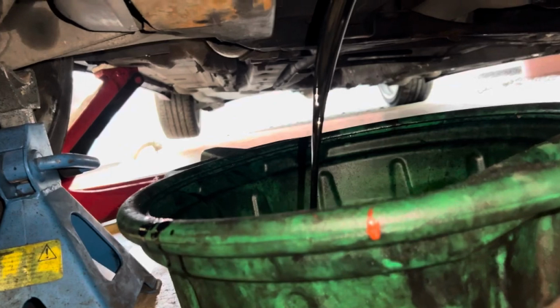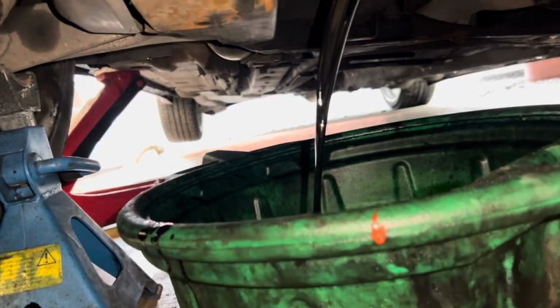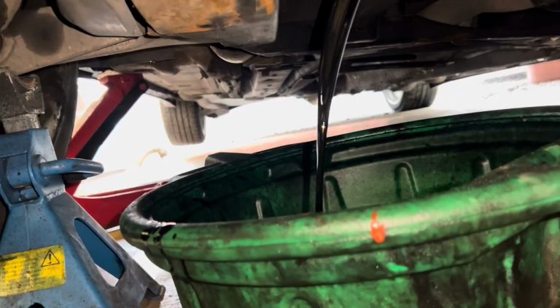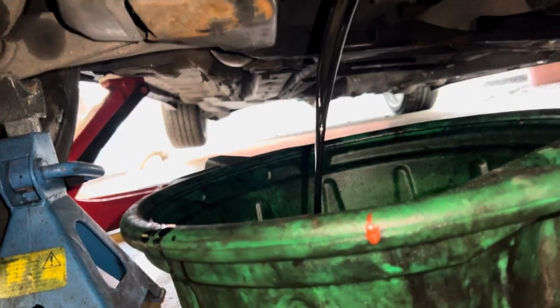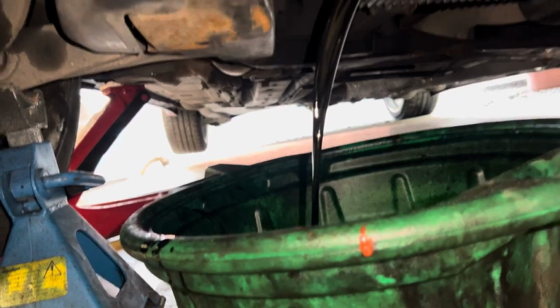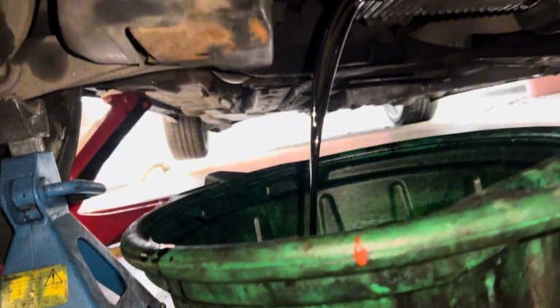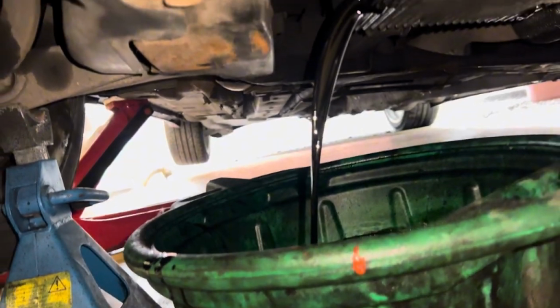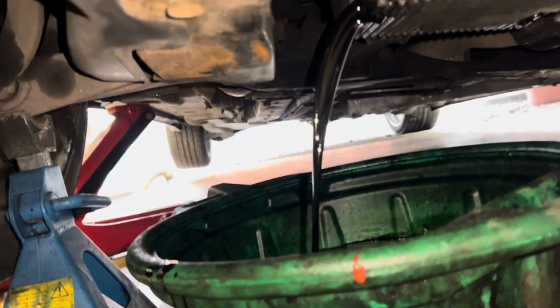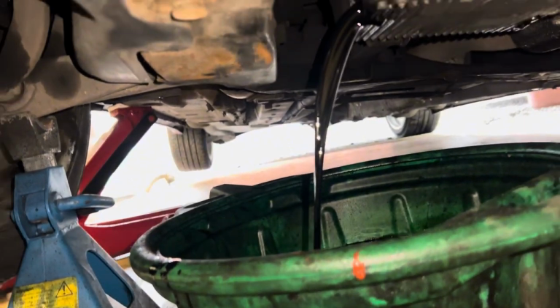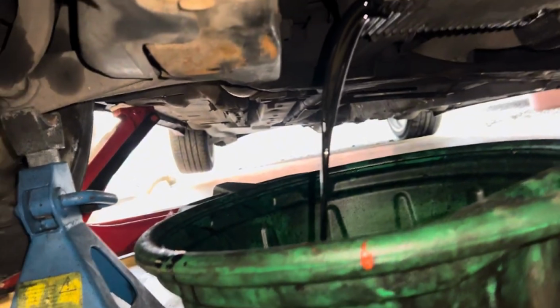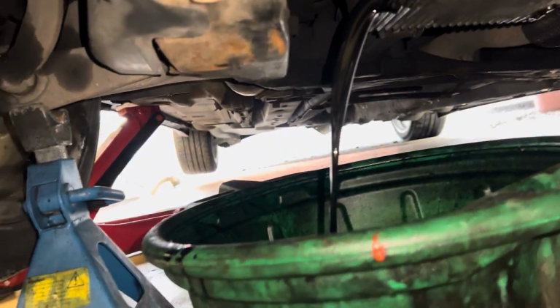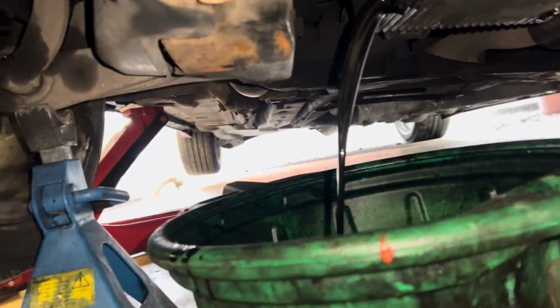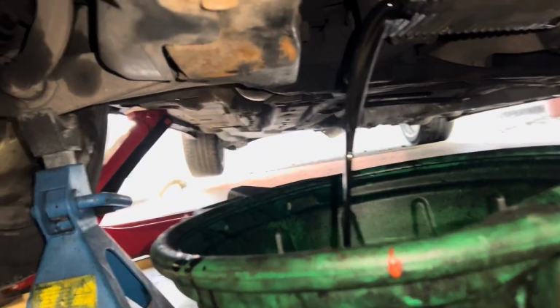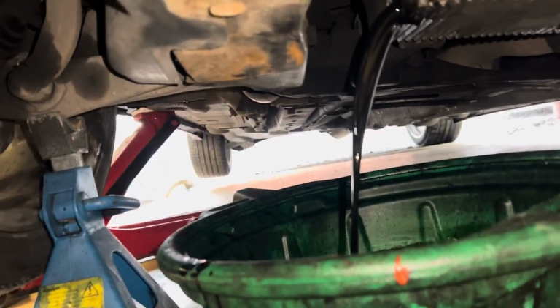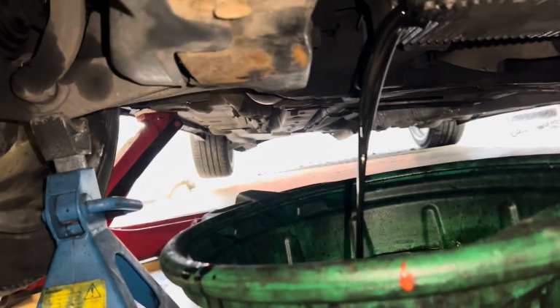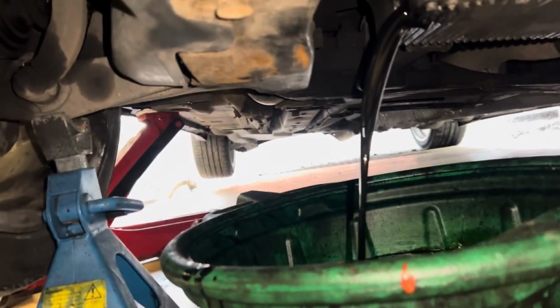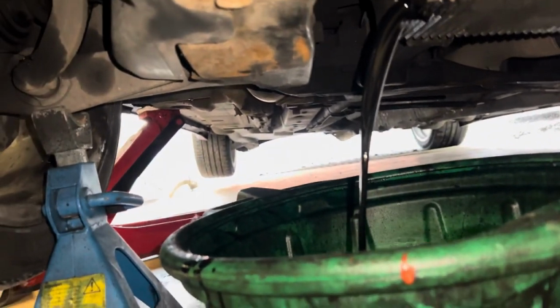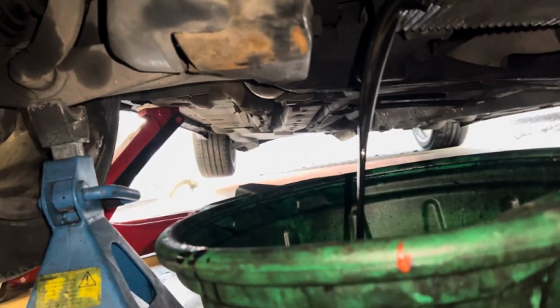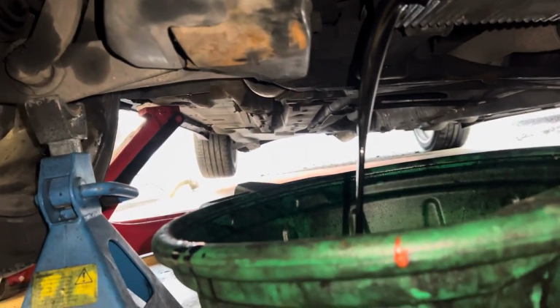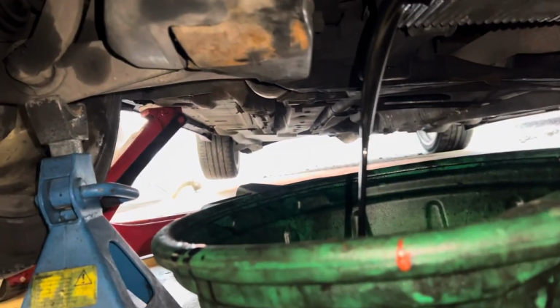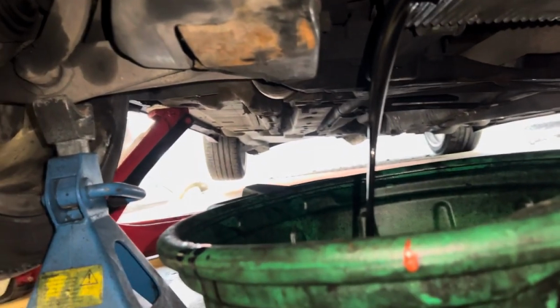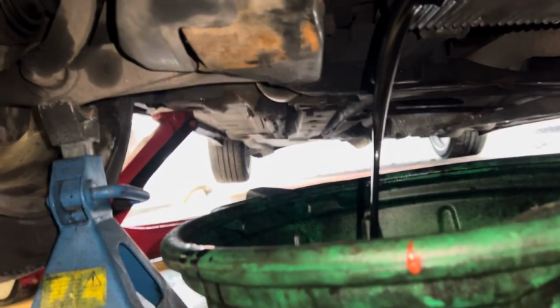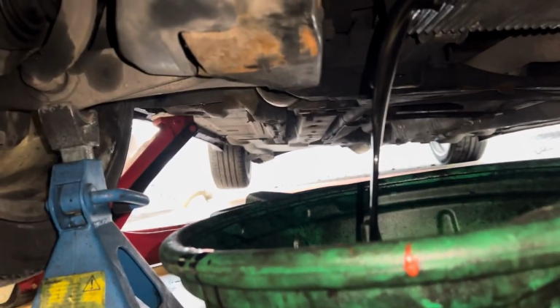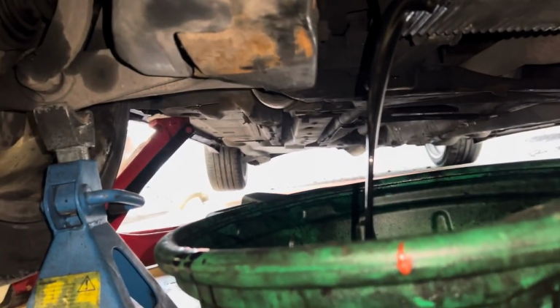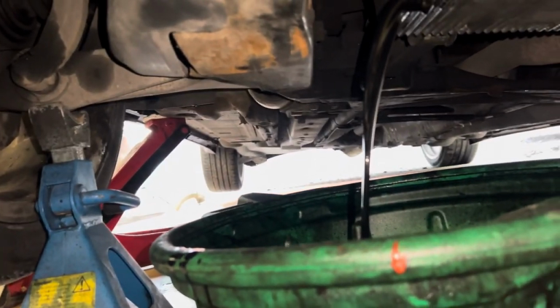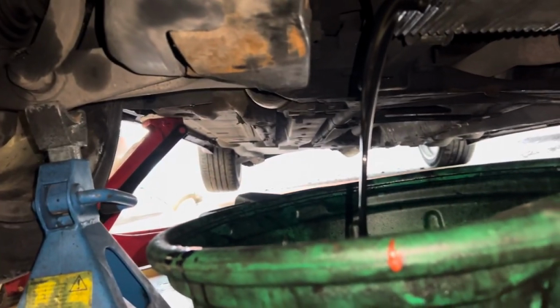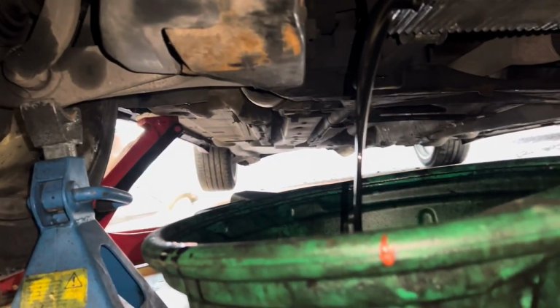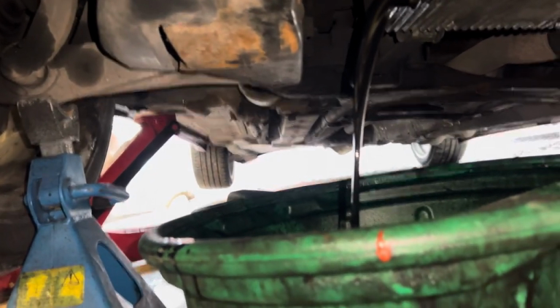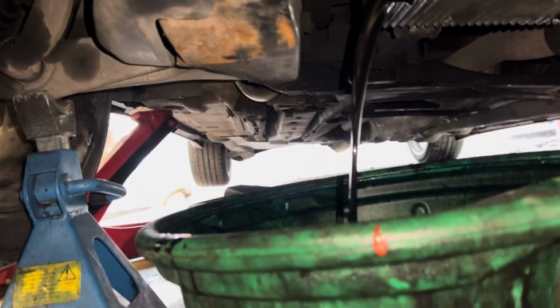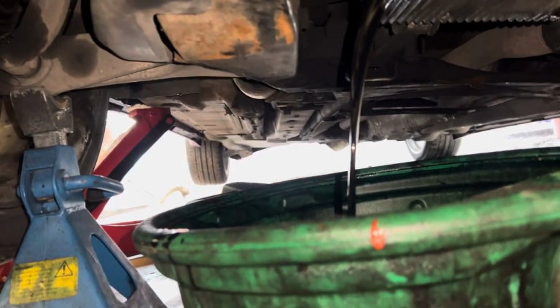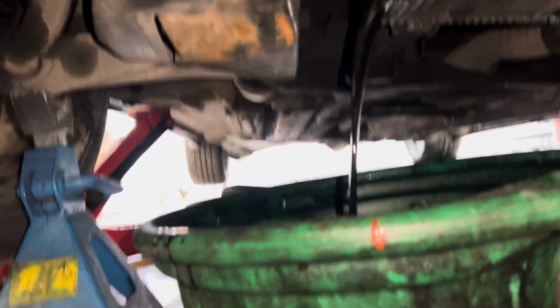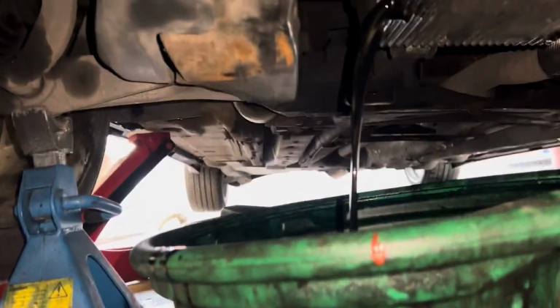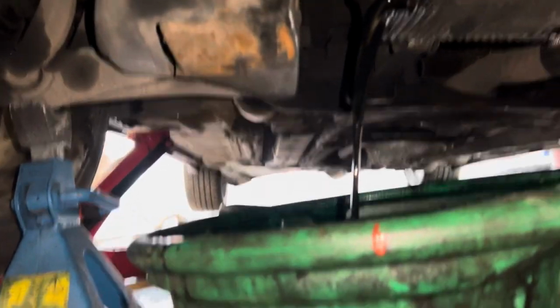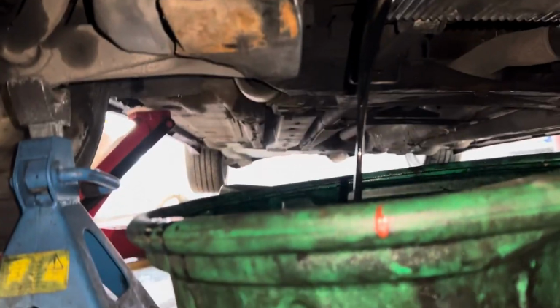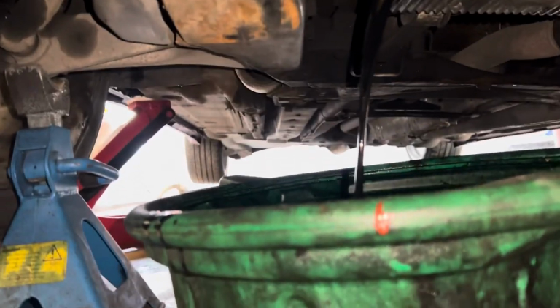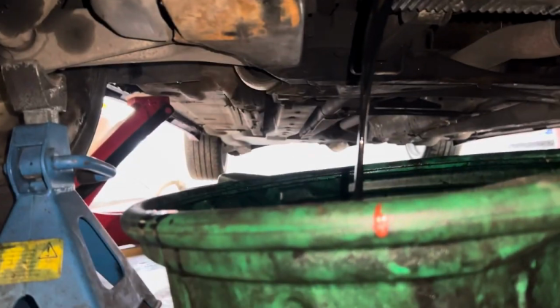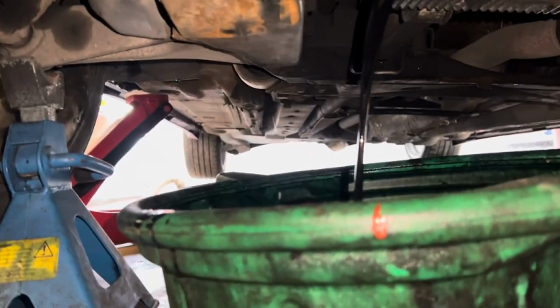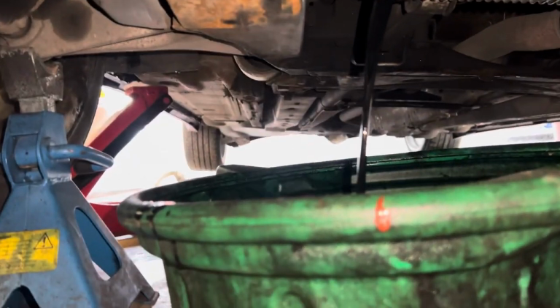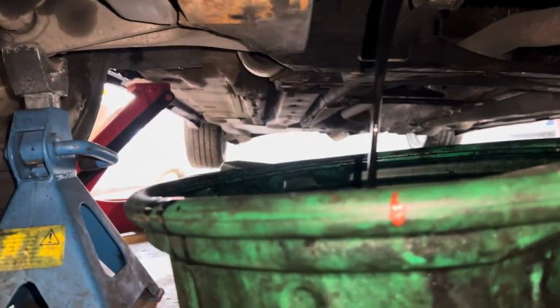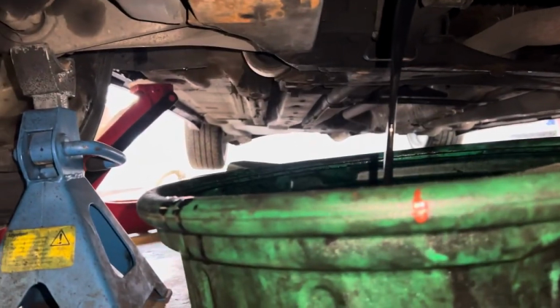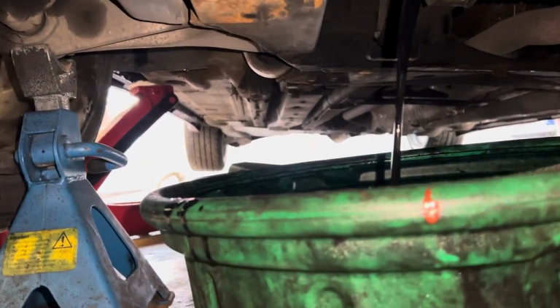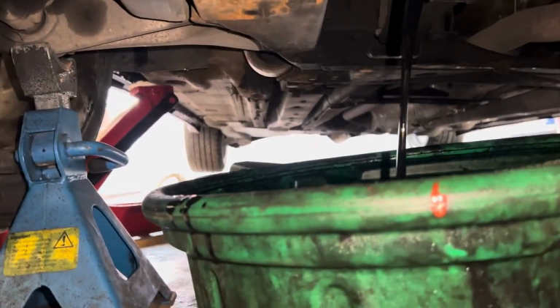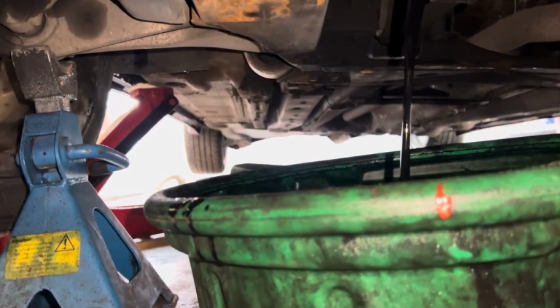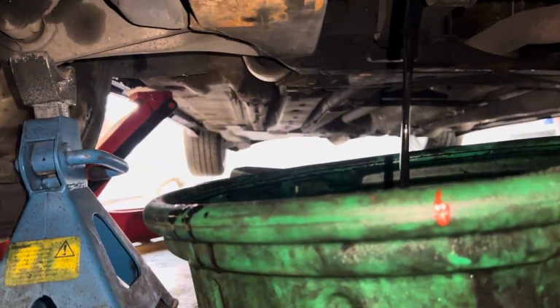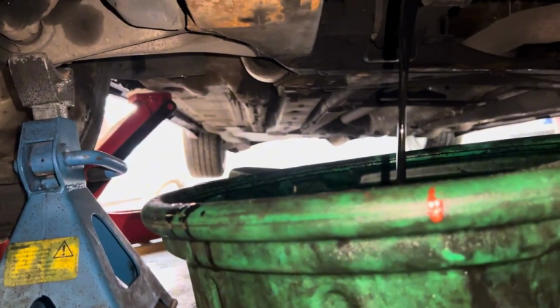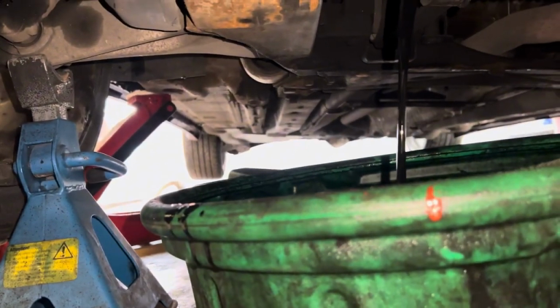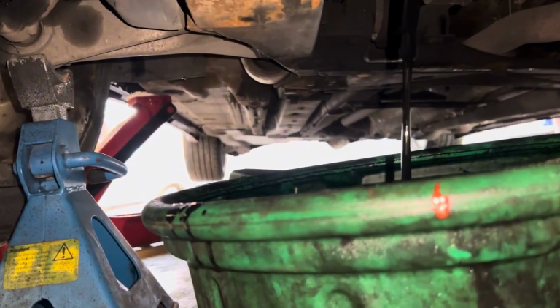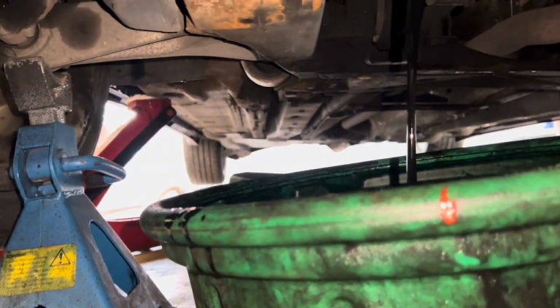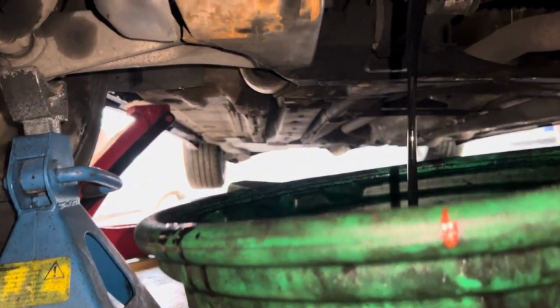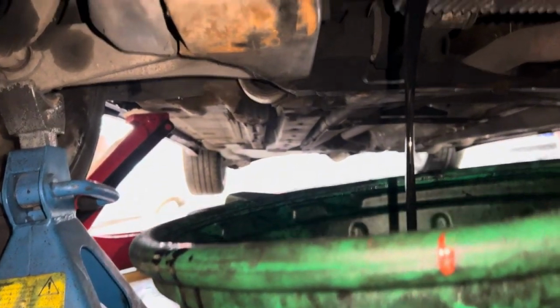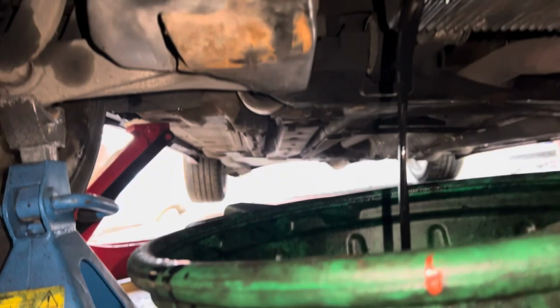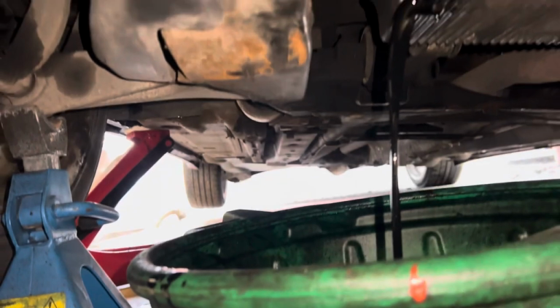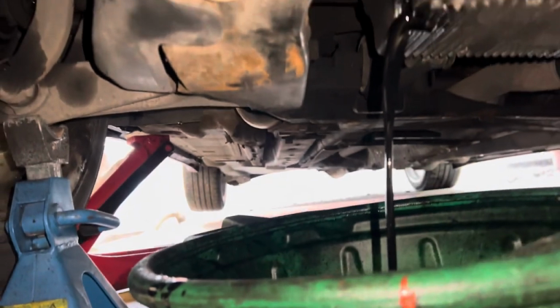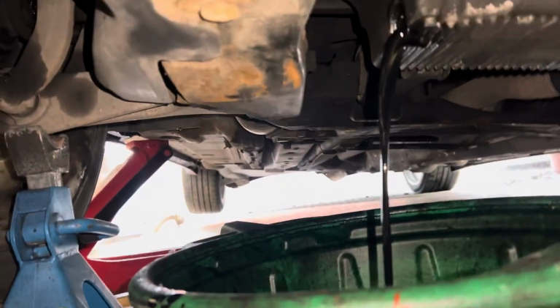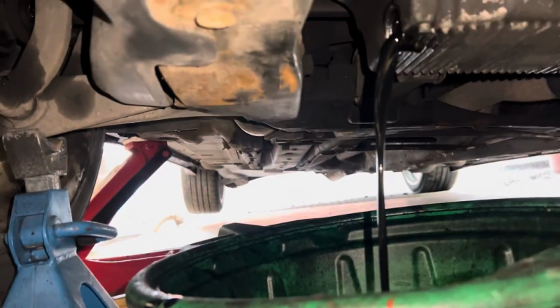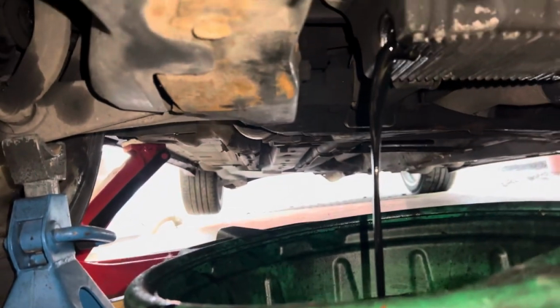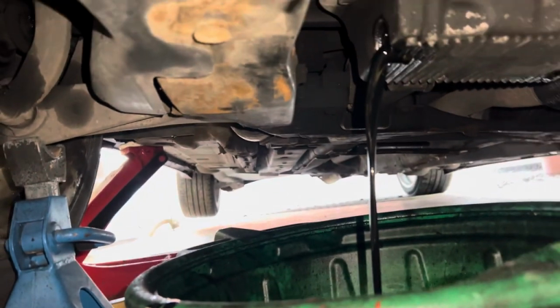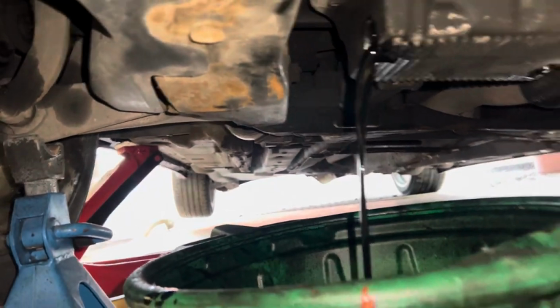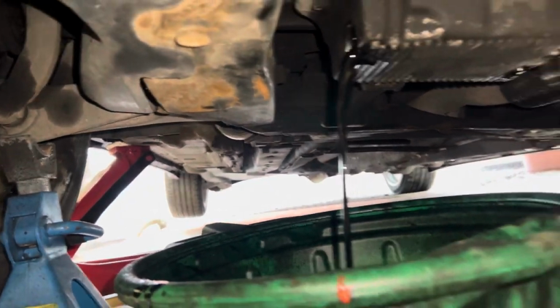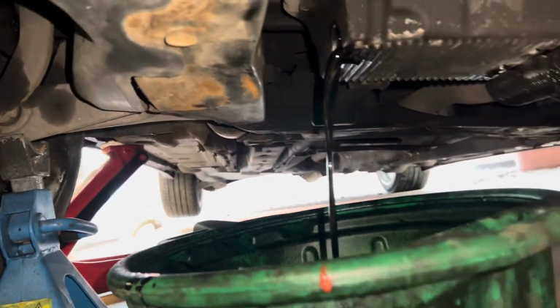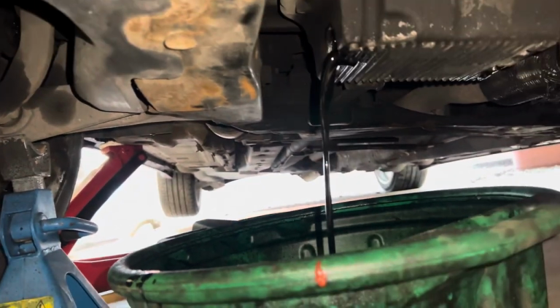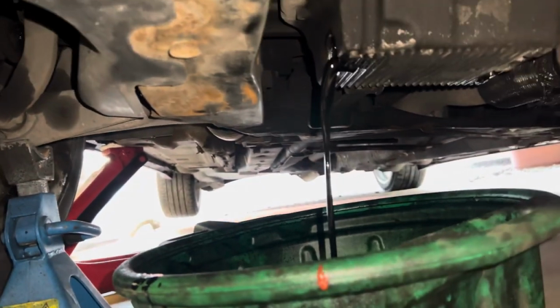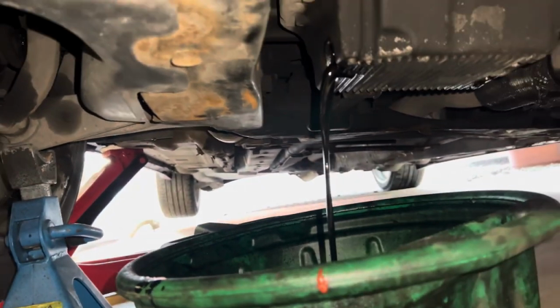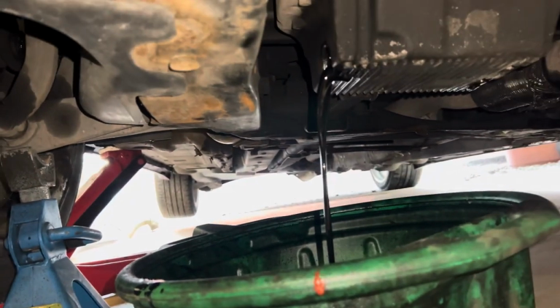Then I need to remove the oil filter, which is buried, so I've got to take the wheel off to access it, if I remember right.